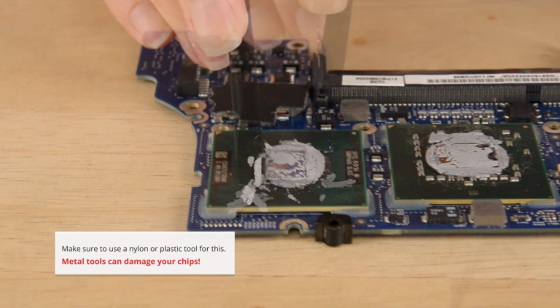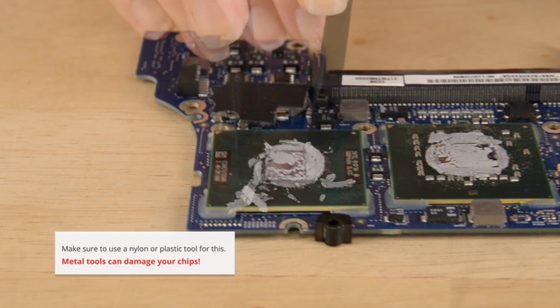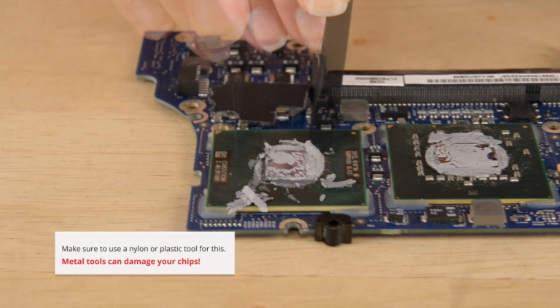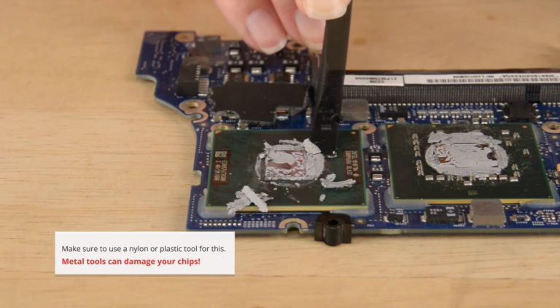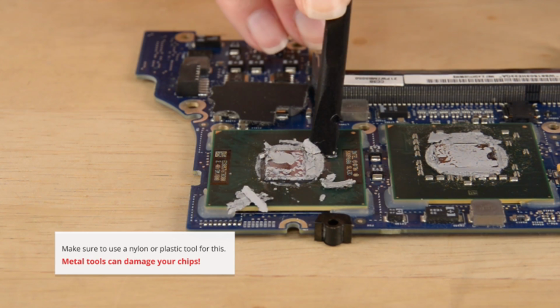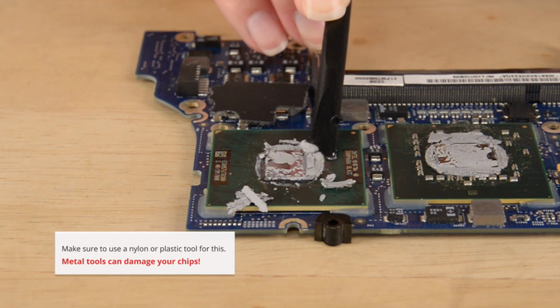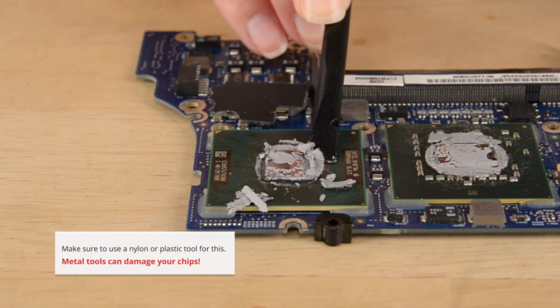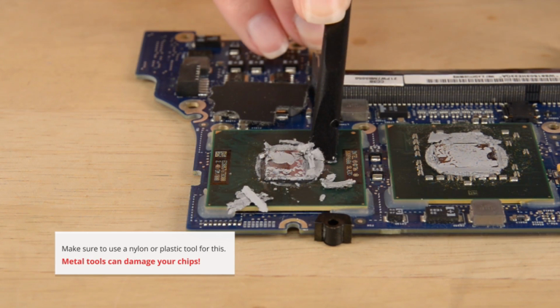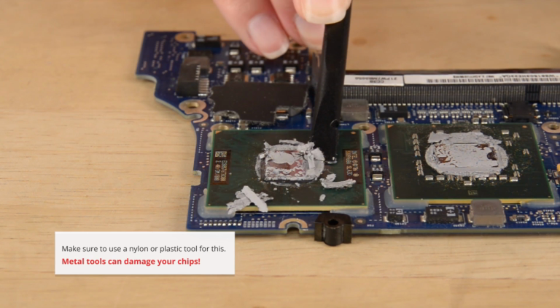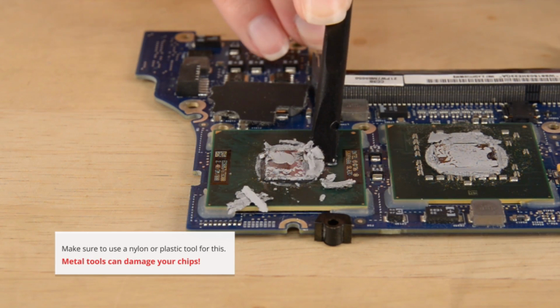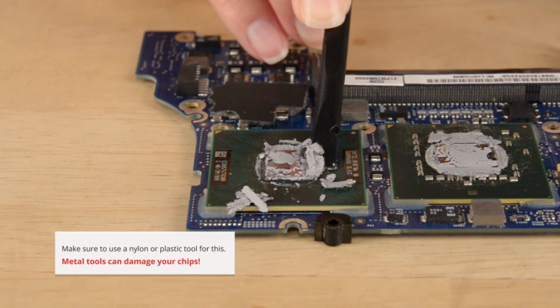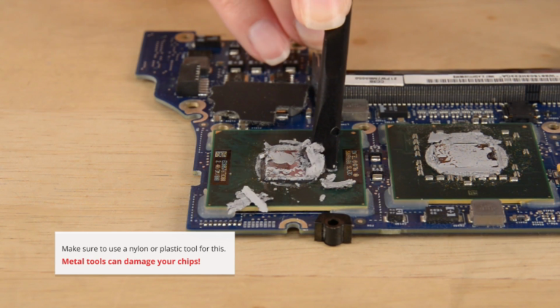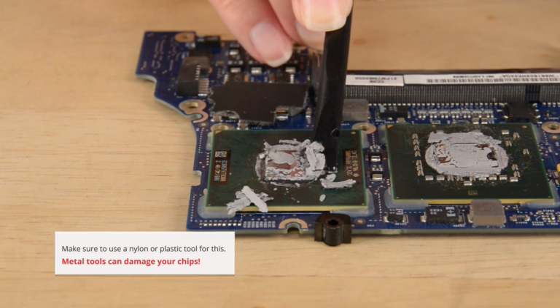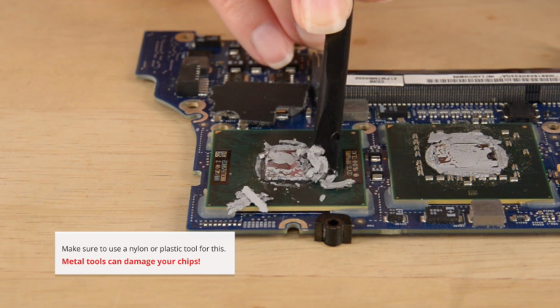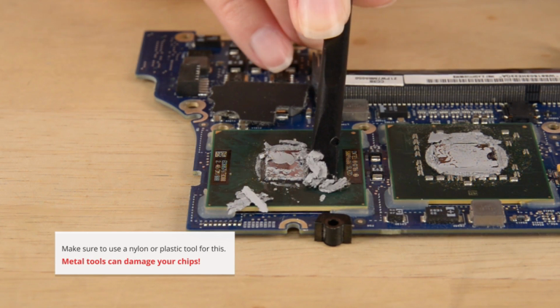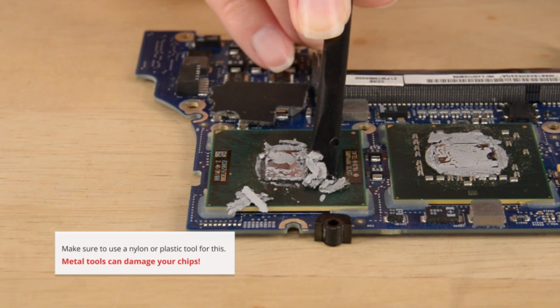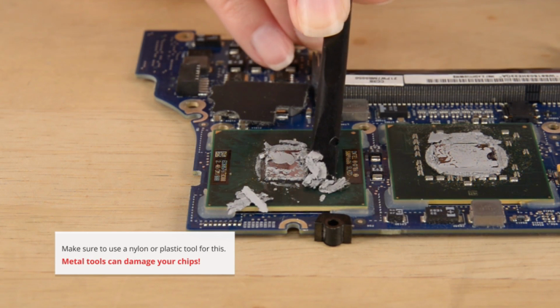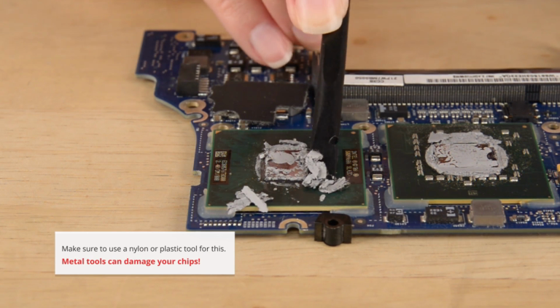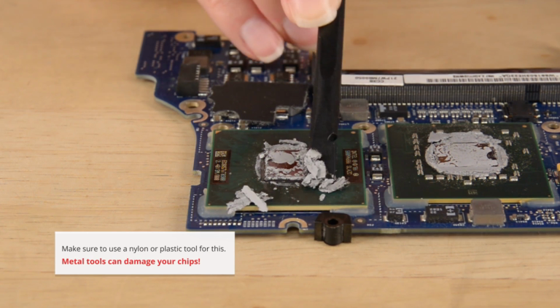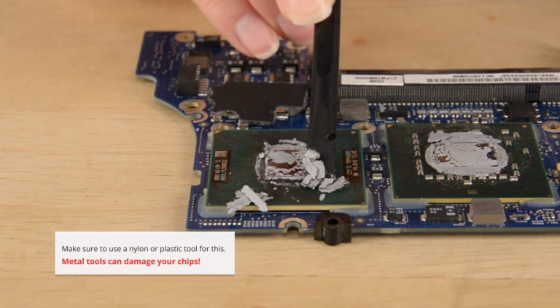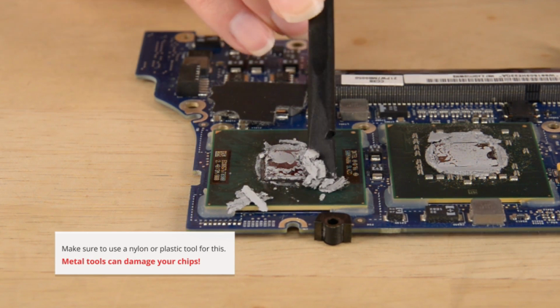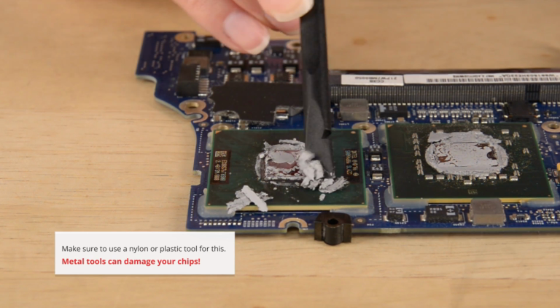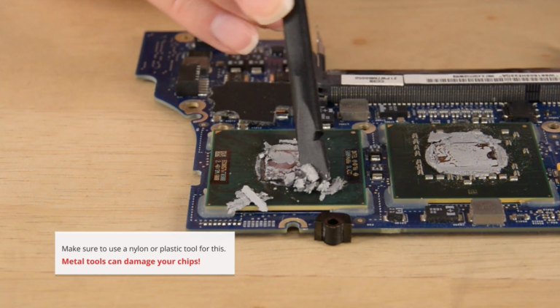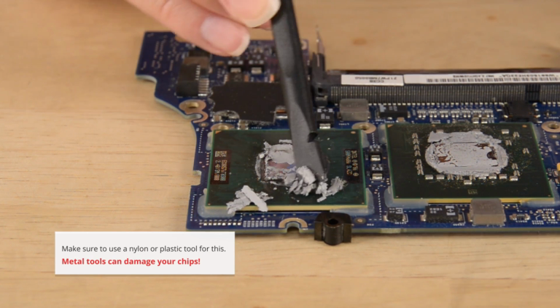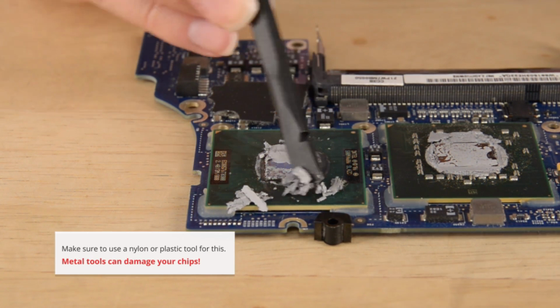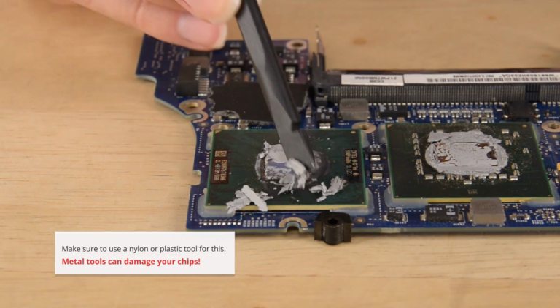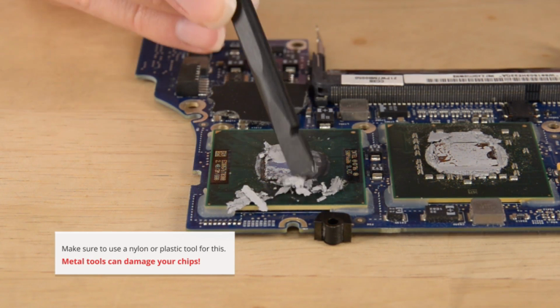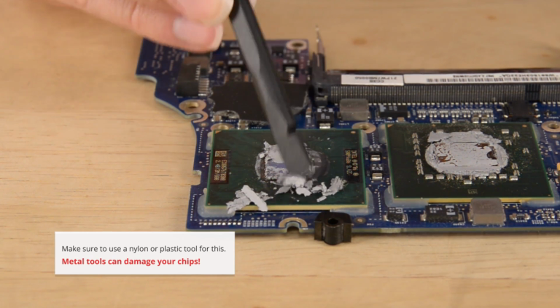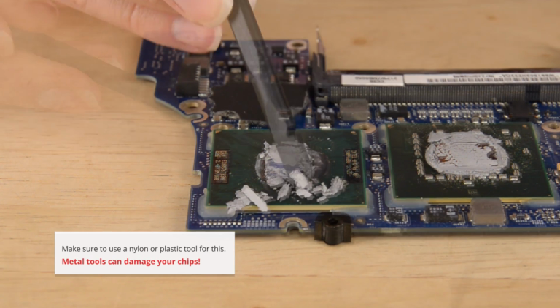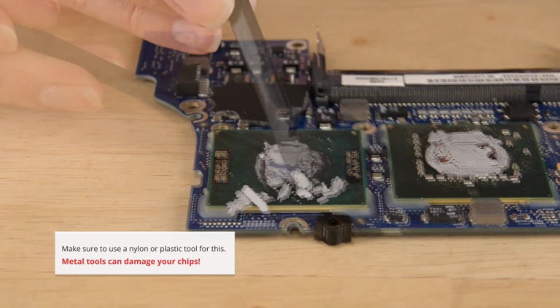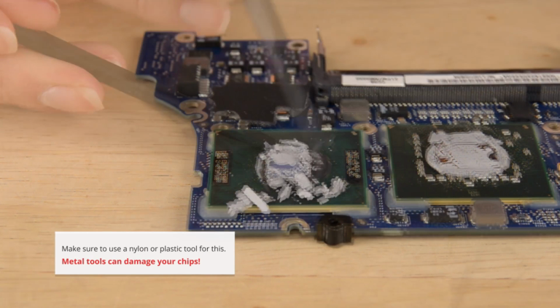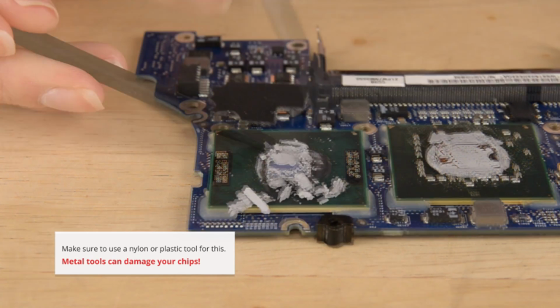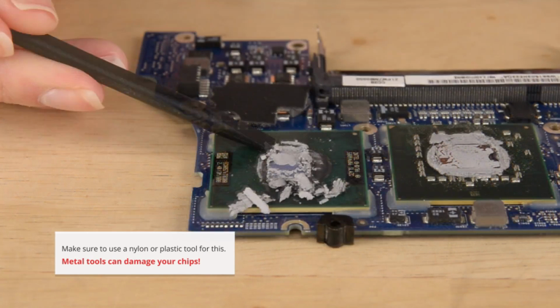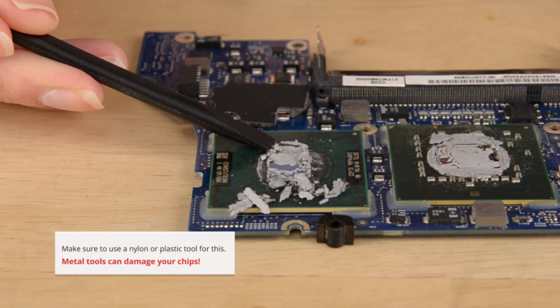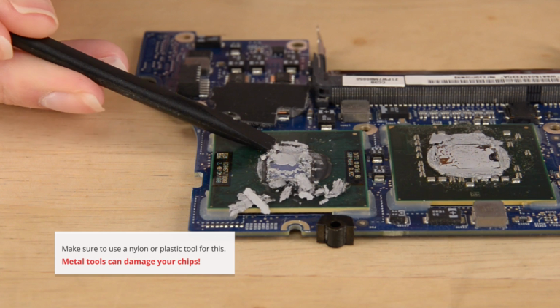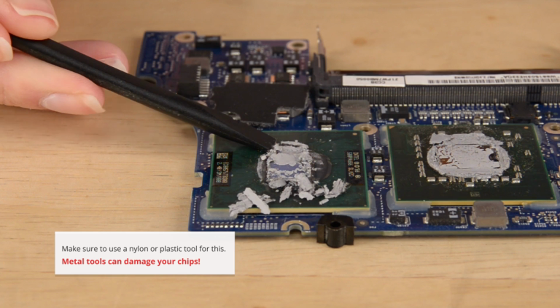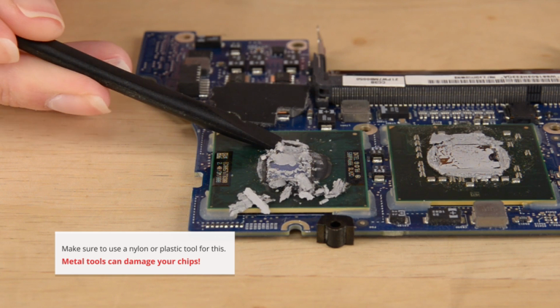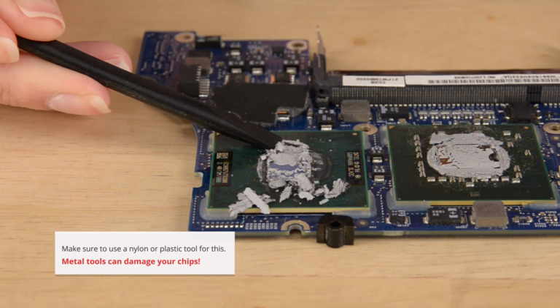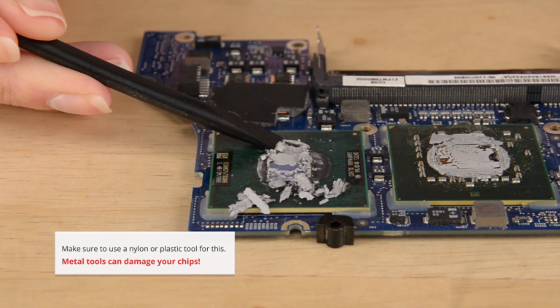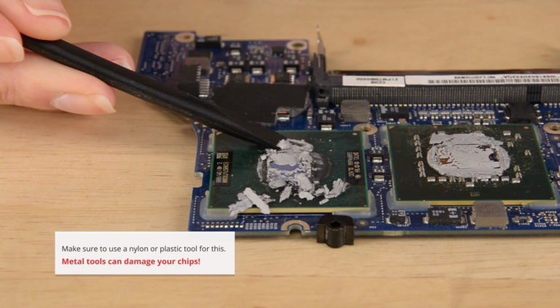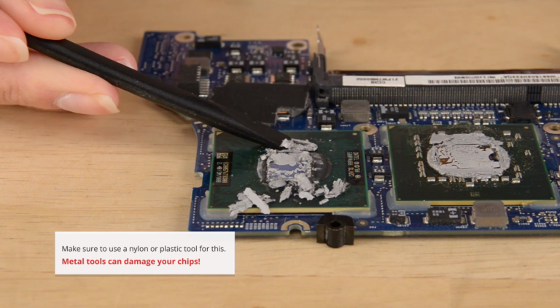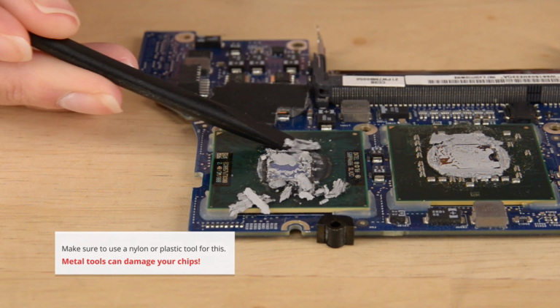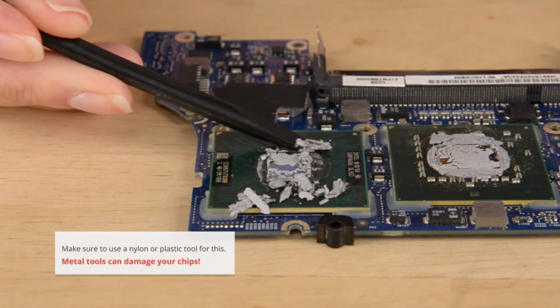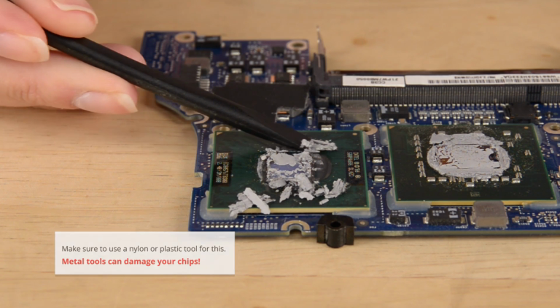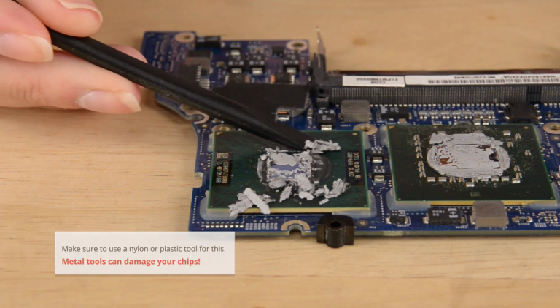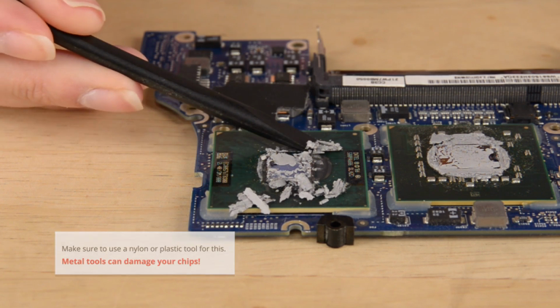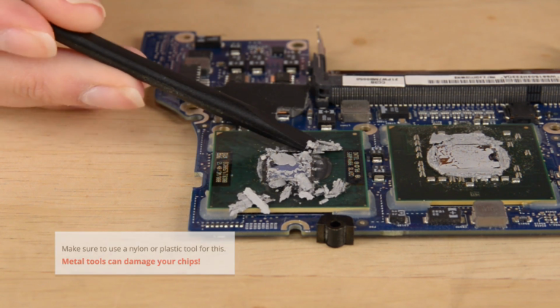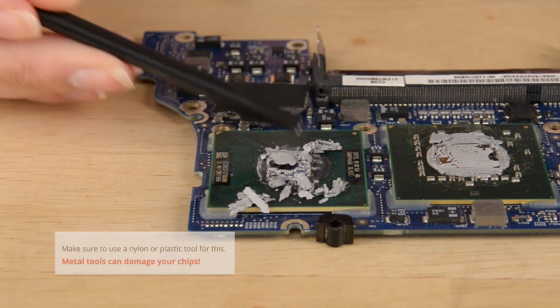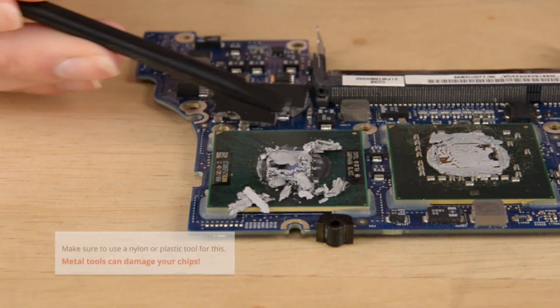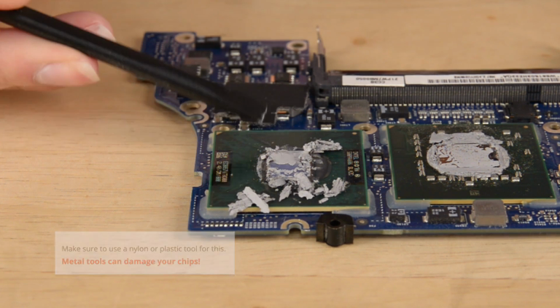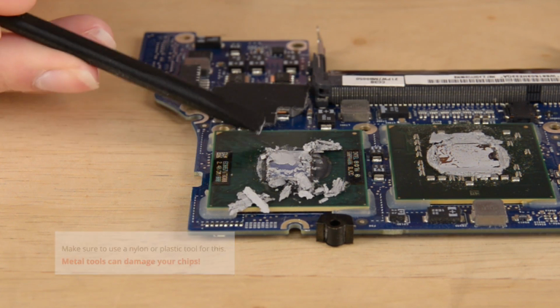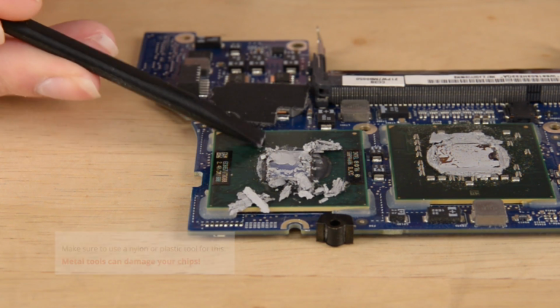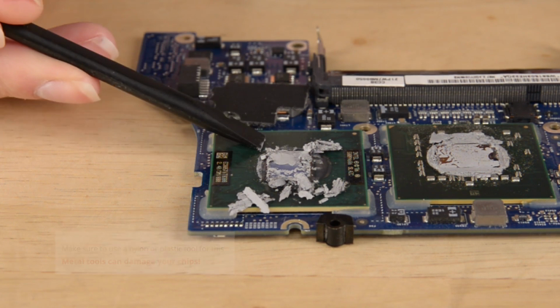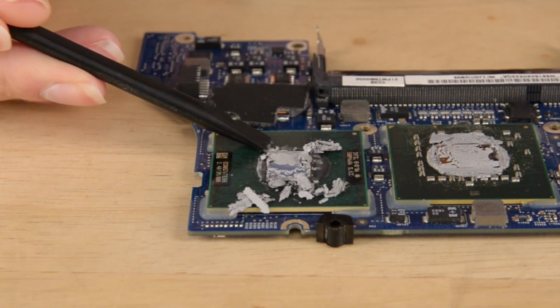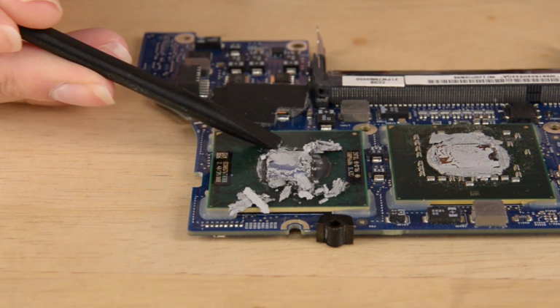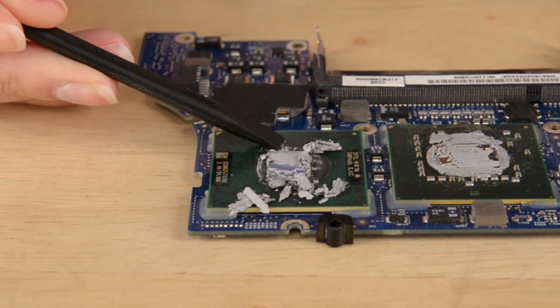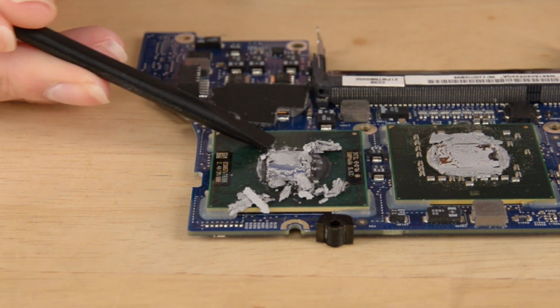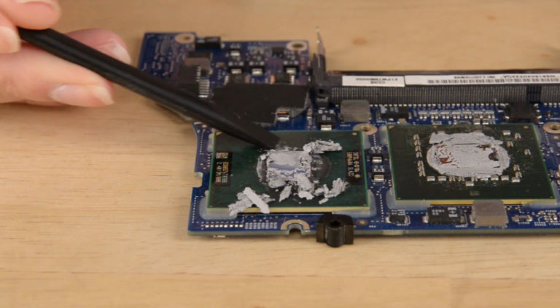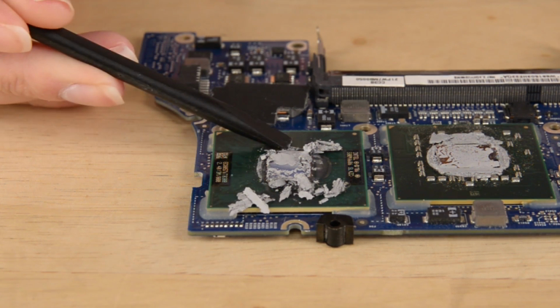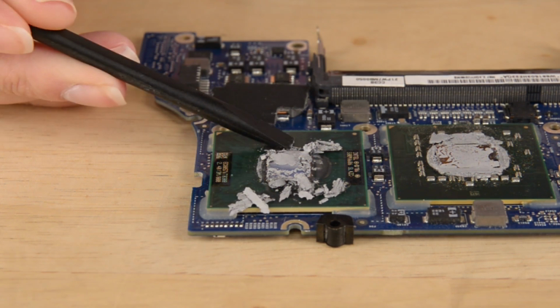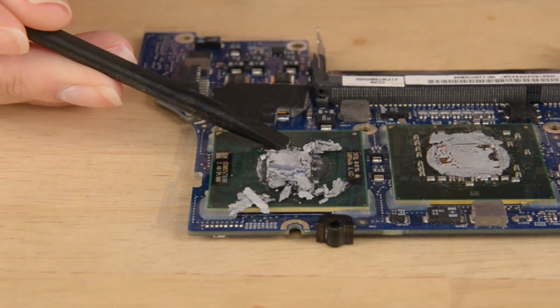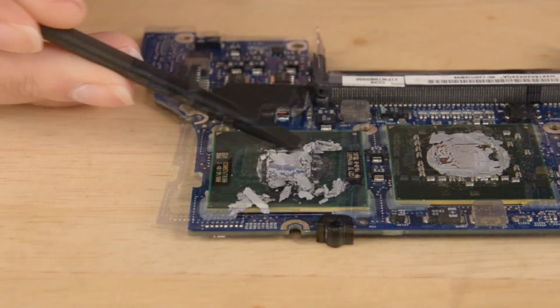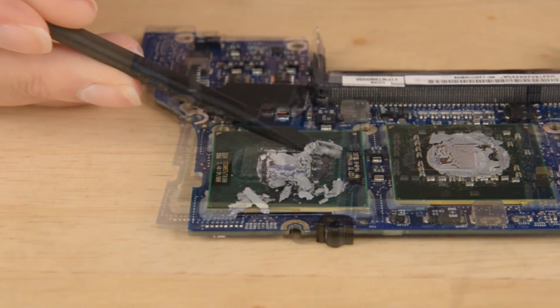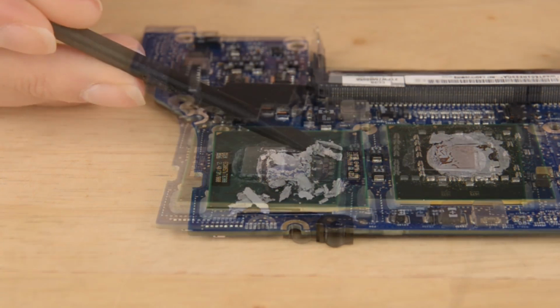Get as much of the solidified paste off as you can, but don't worry about the thin layer of residue. We'll tackle that in the next step.